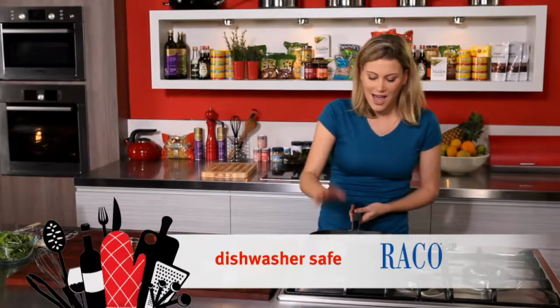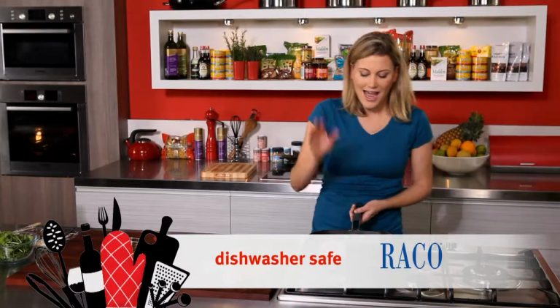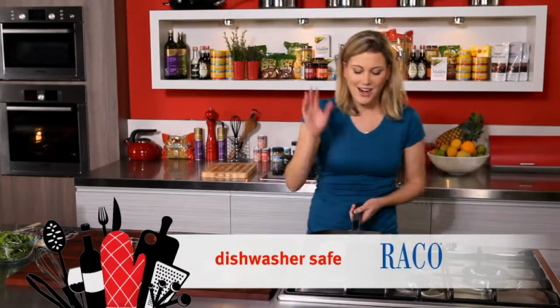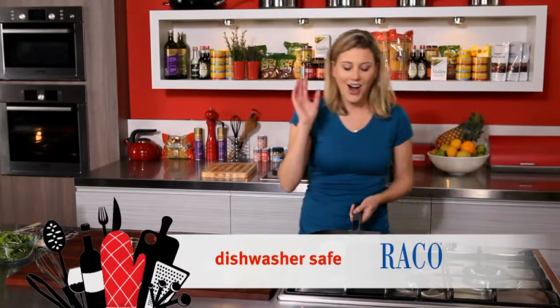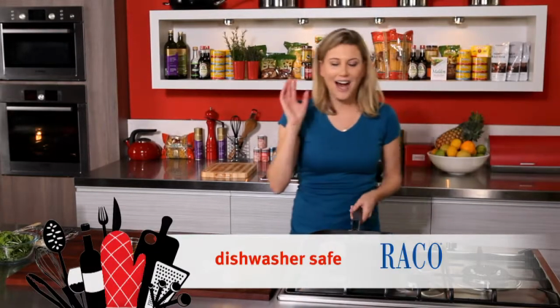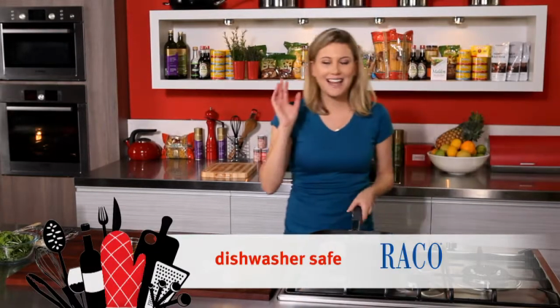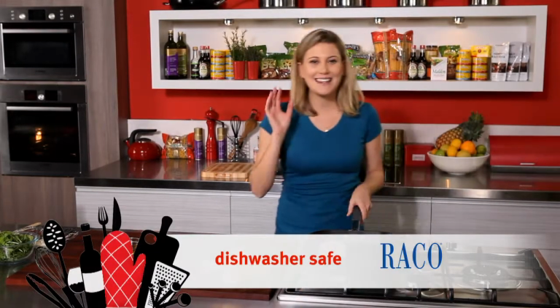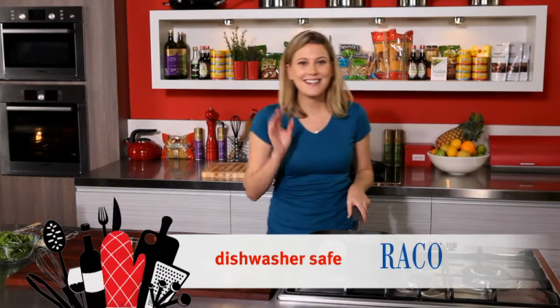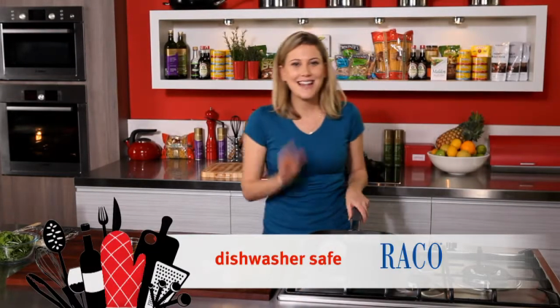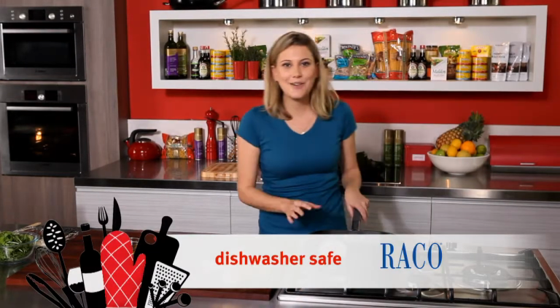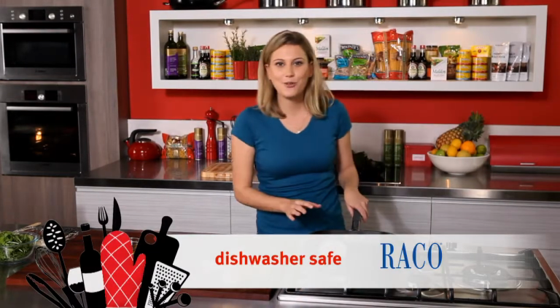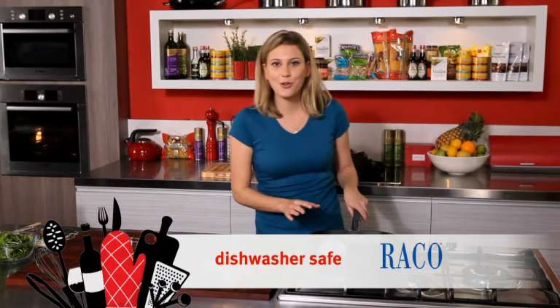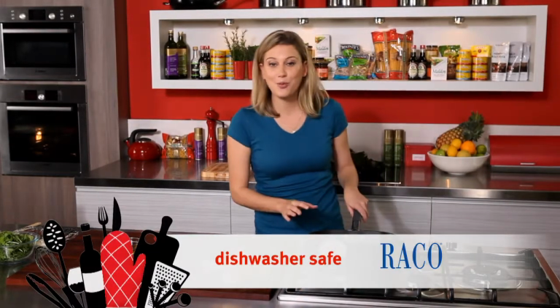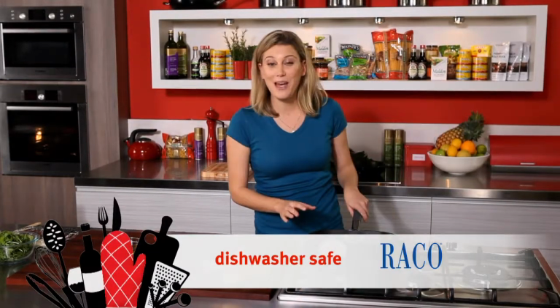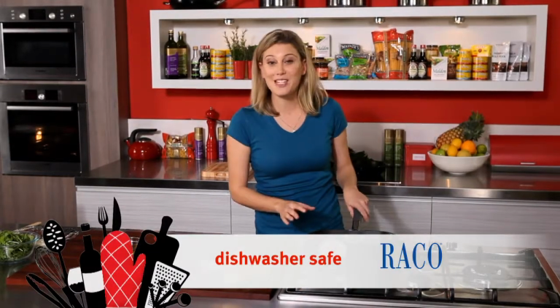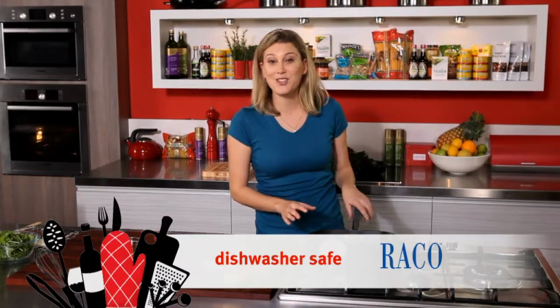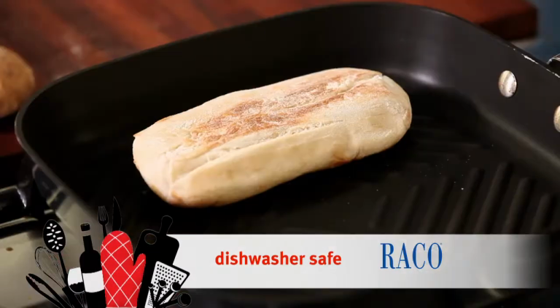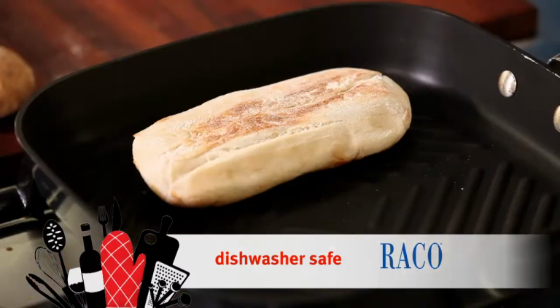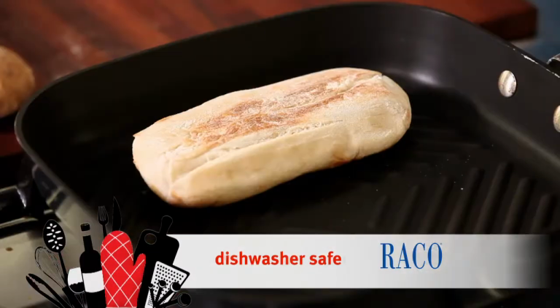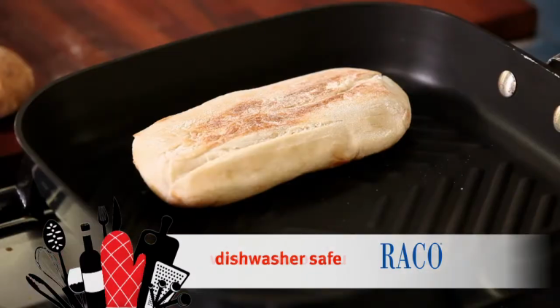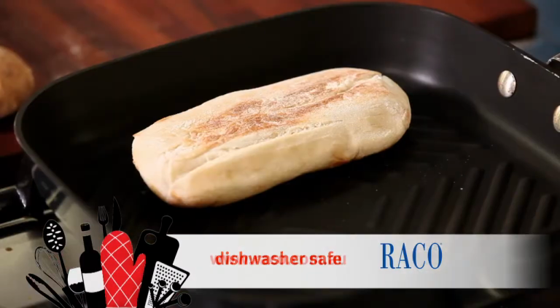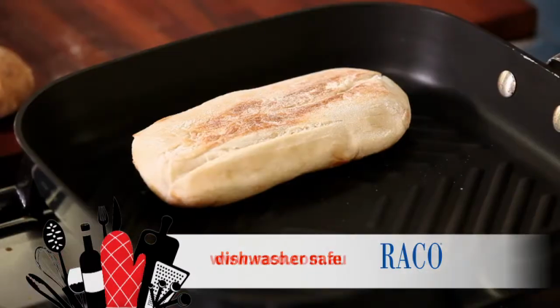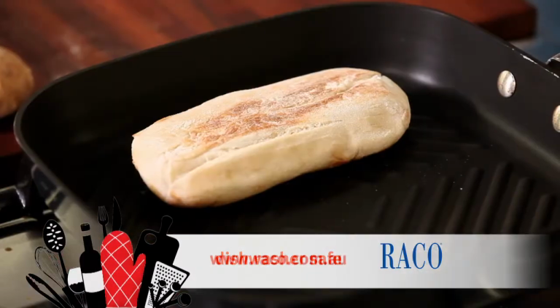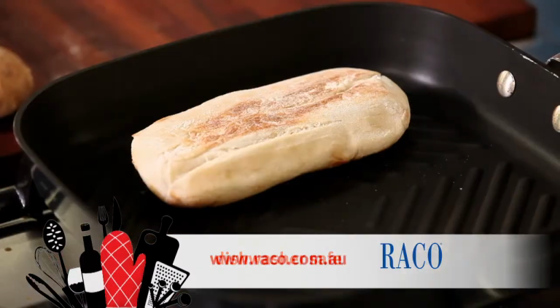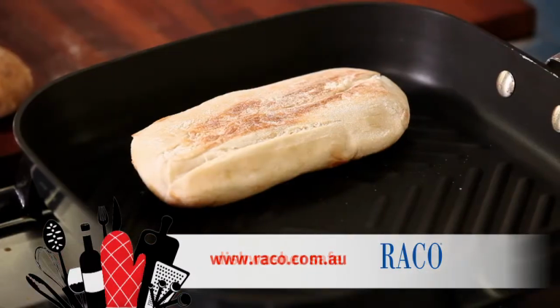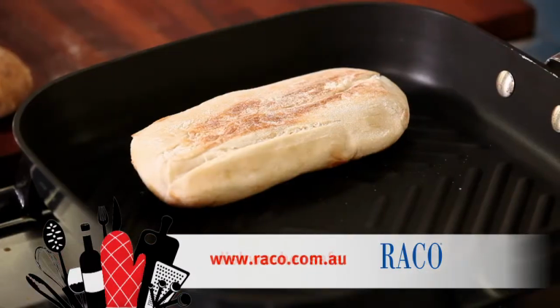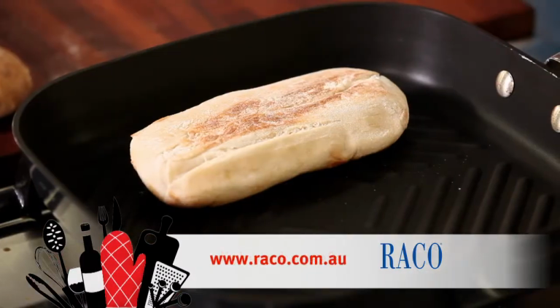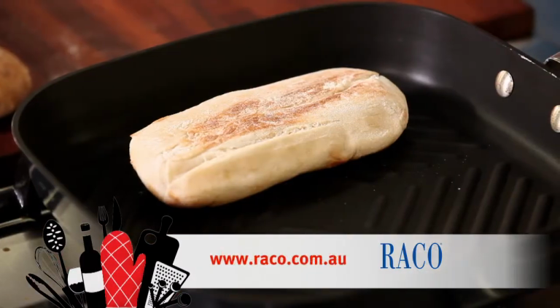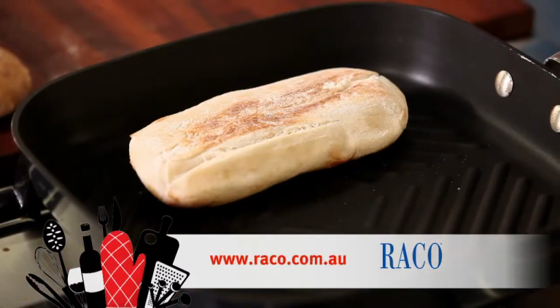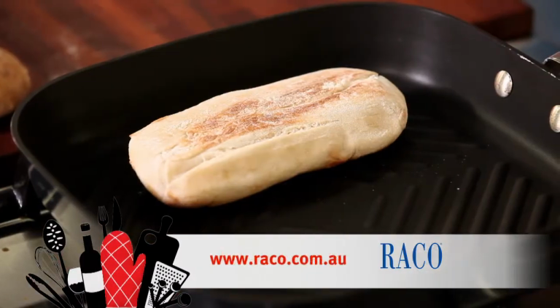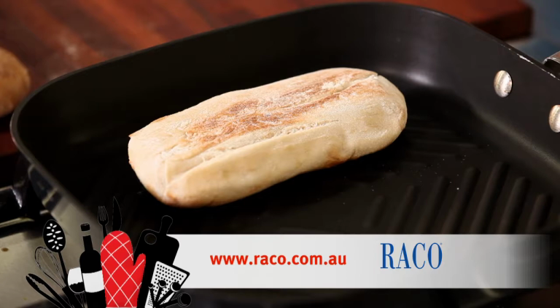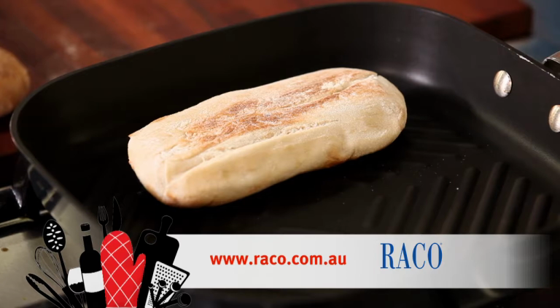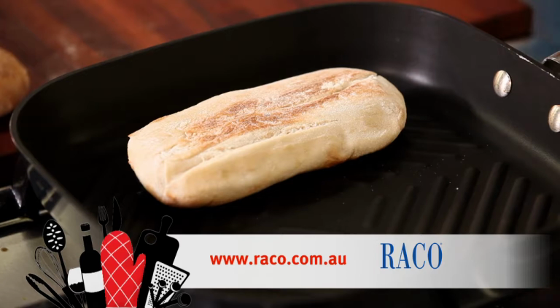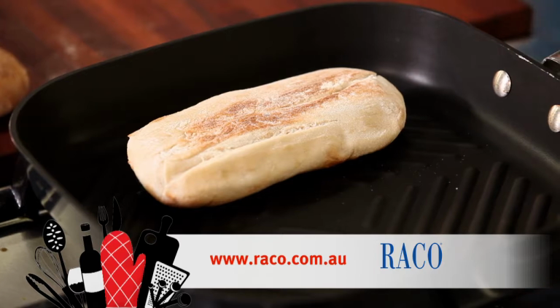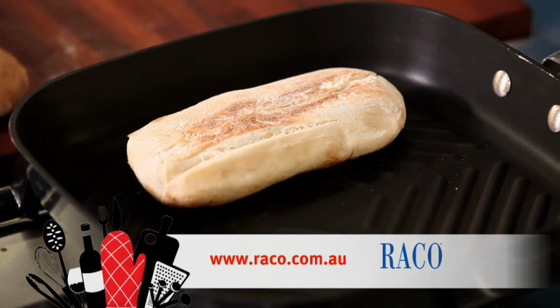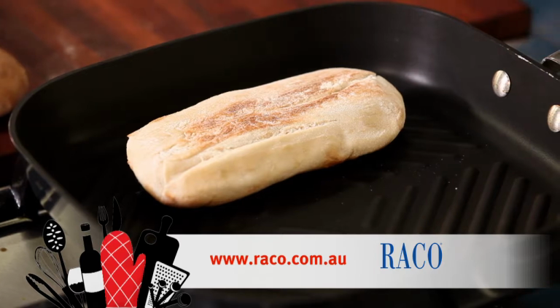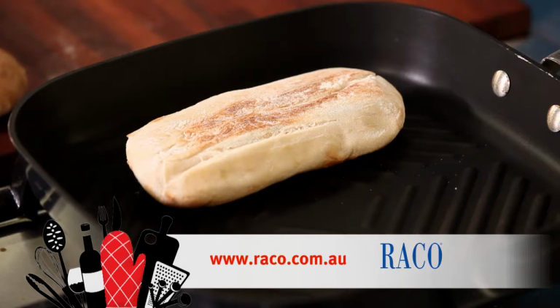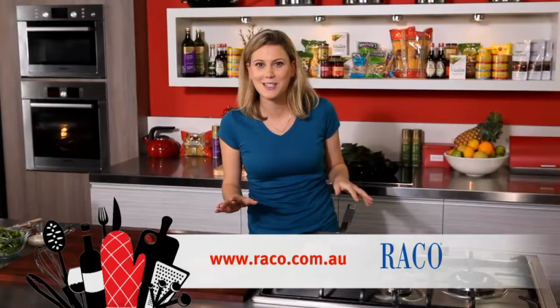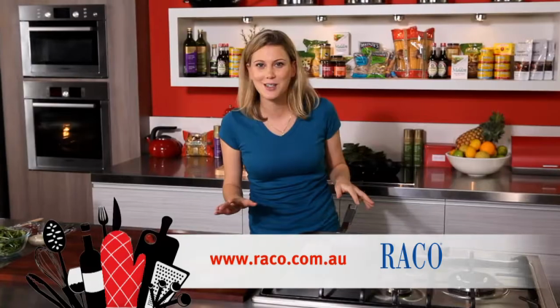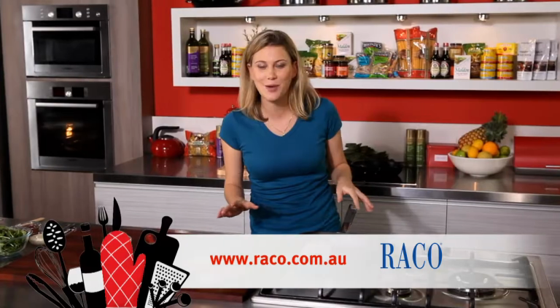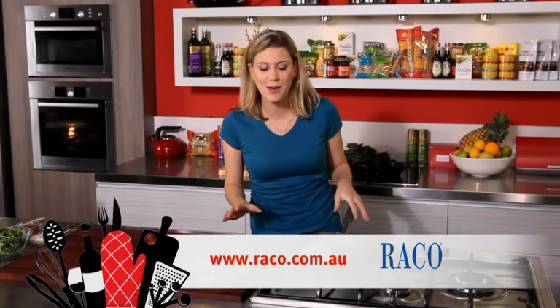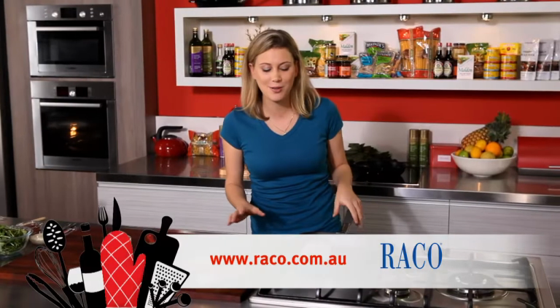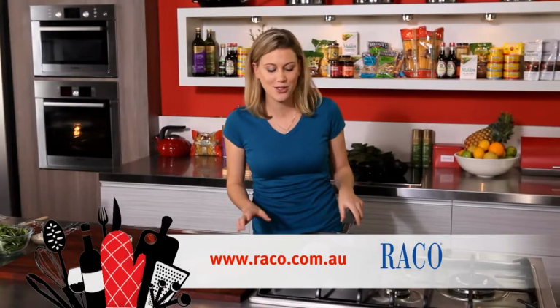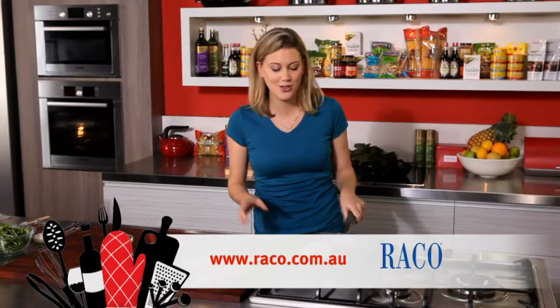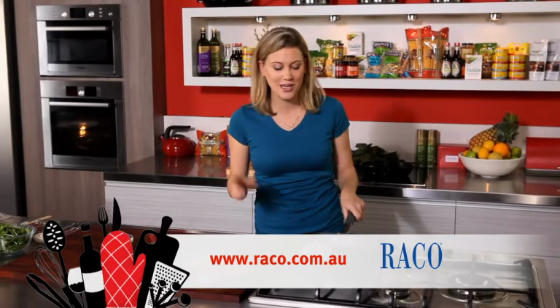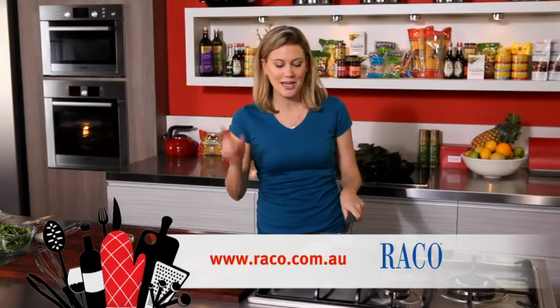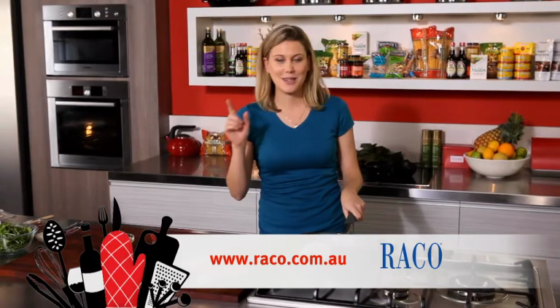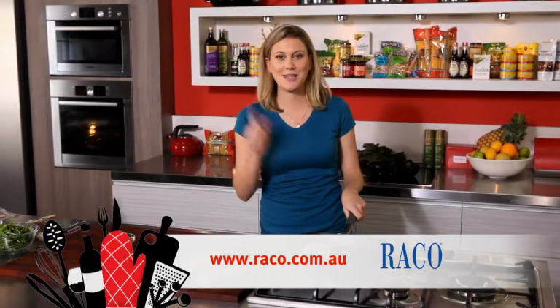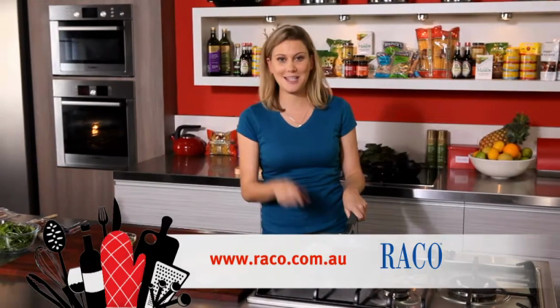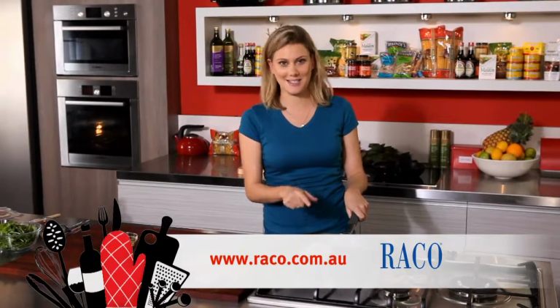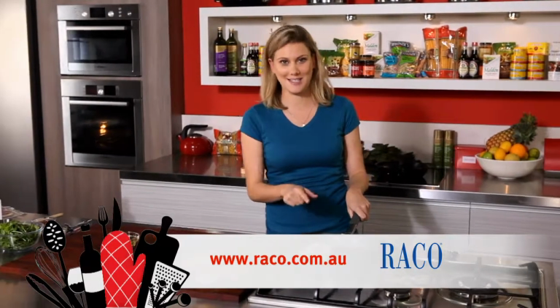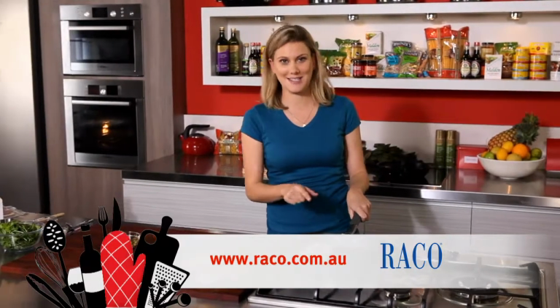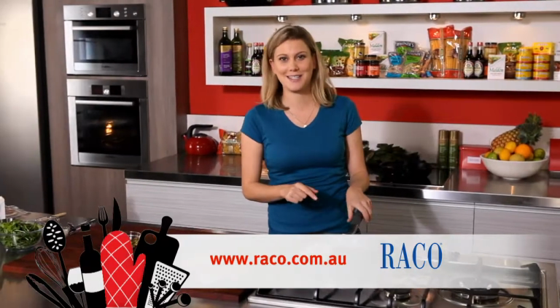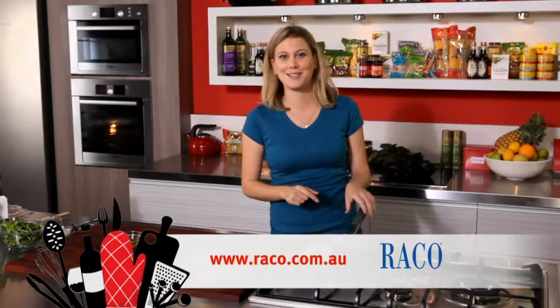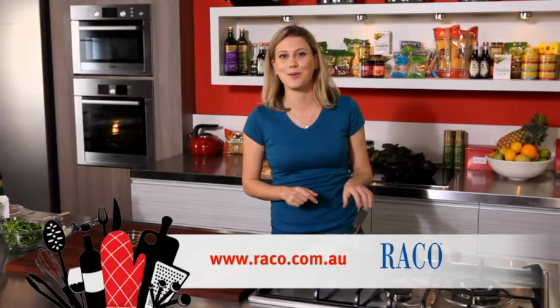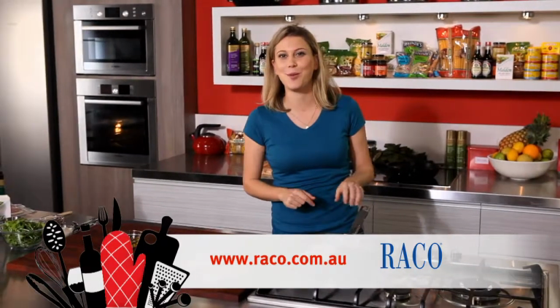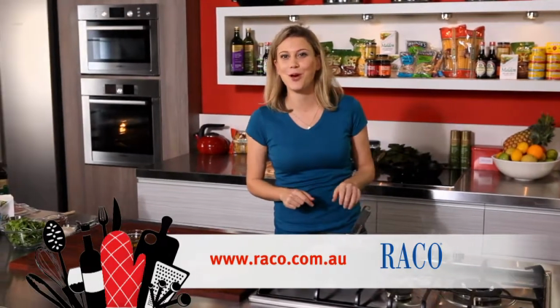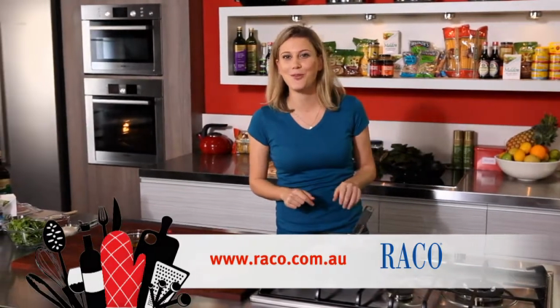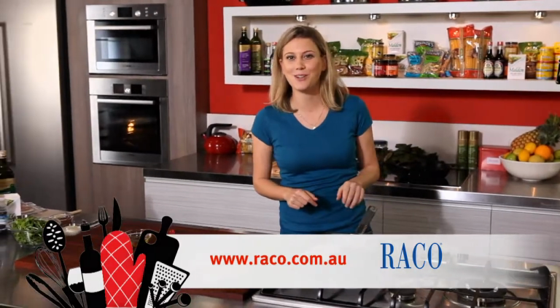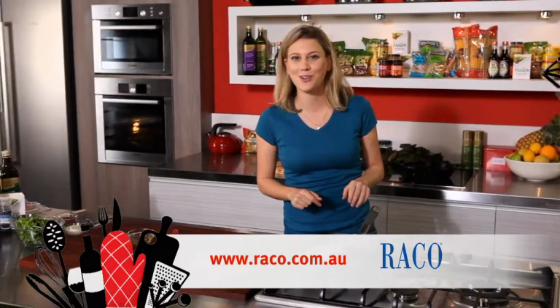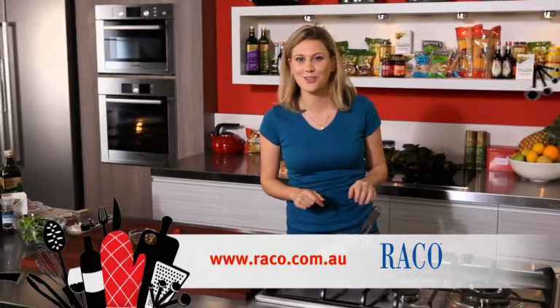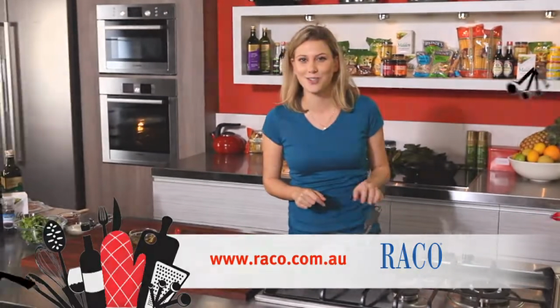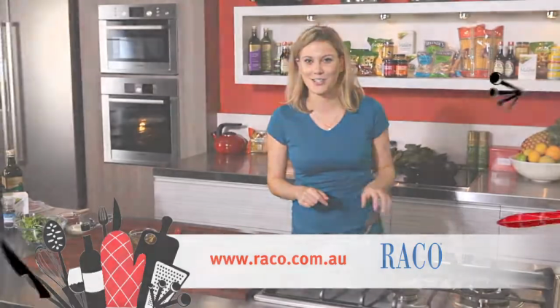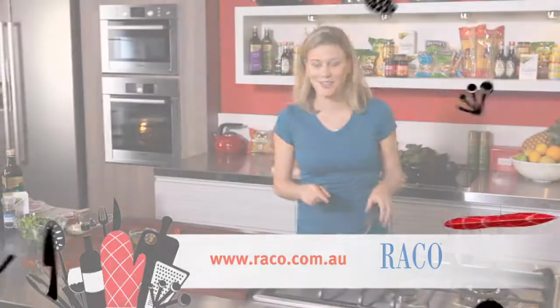I love griddle pans because in winter when it's nice and cold, you don't want to go out to the barbecue — this is the perfect alternative.